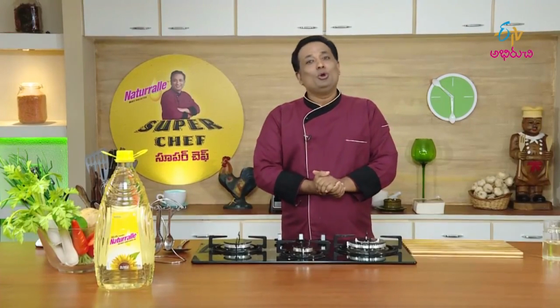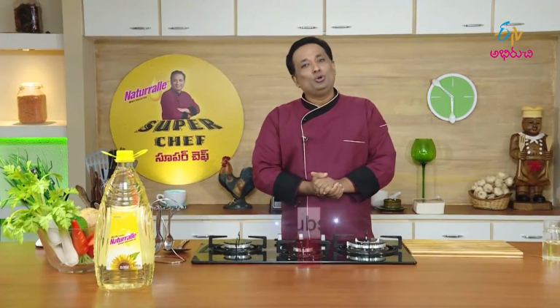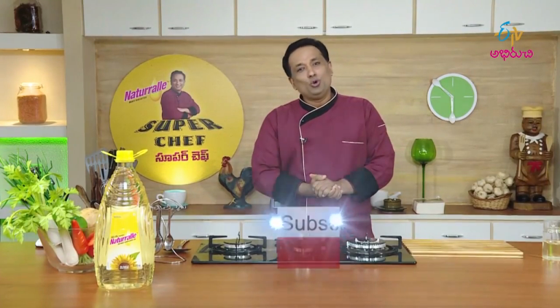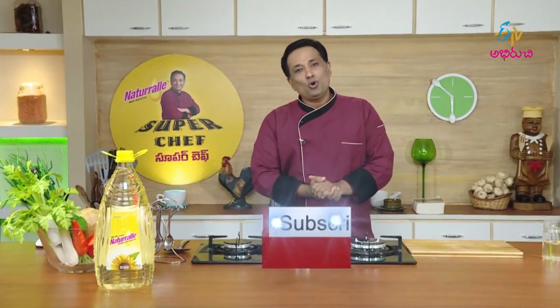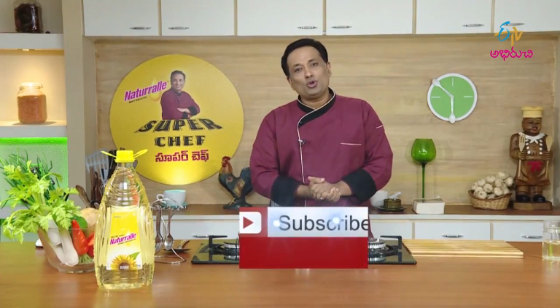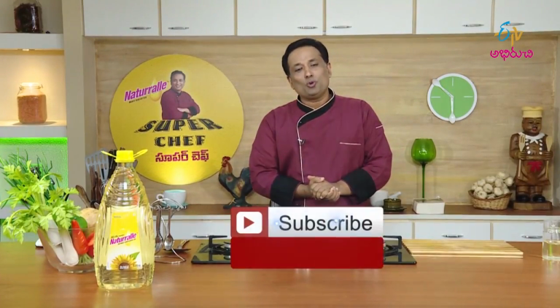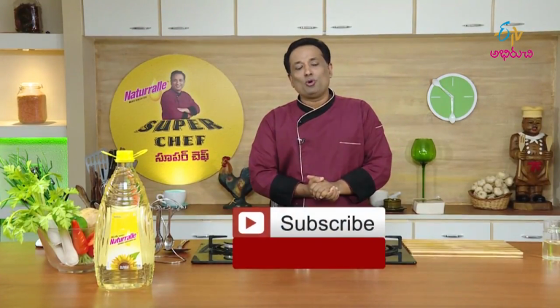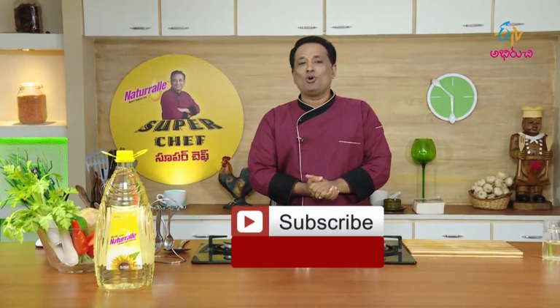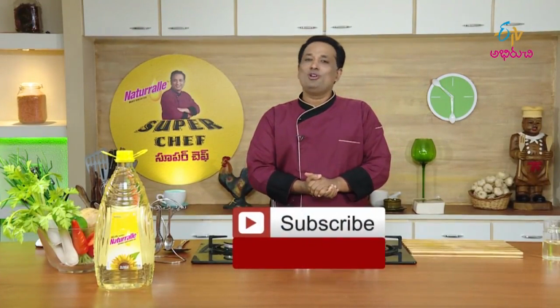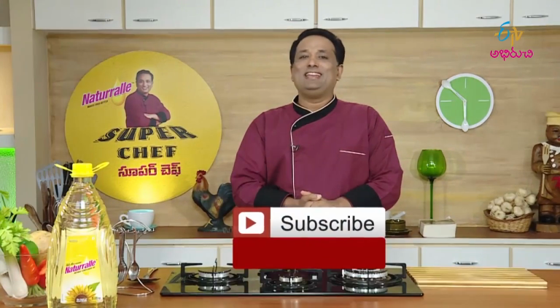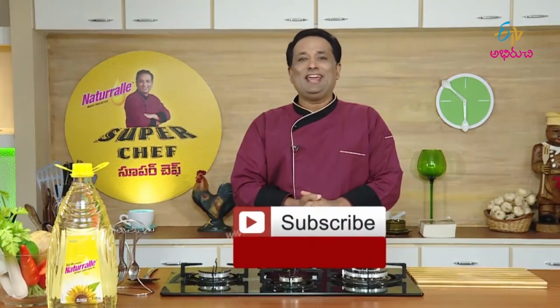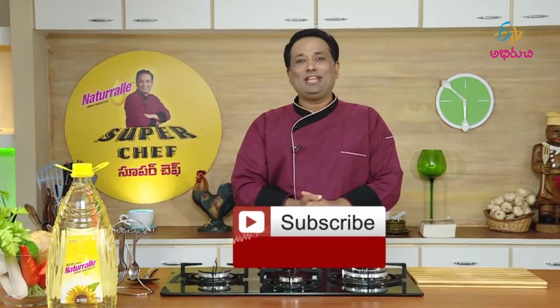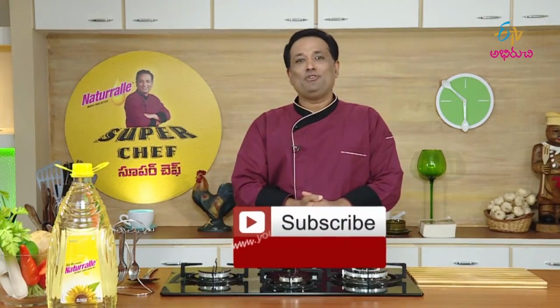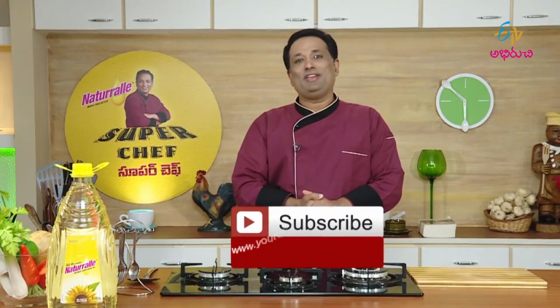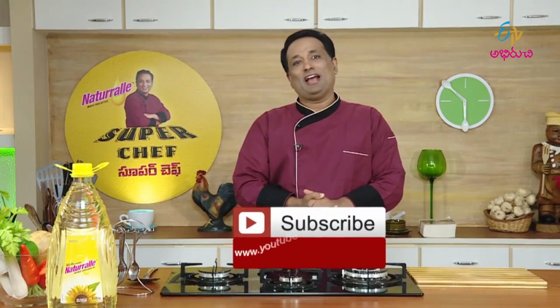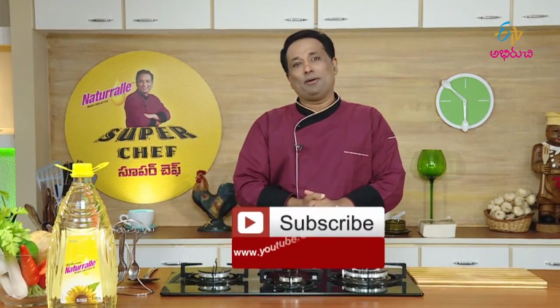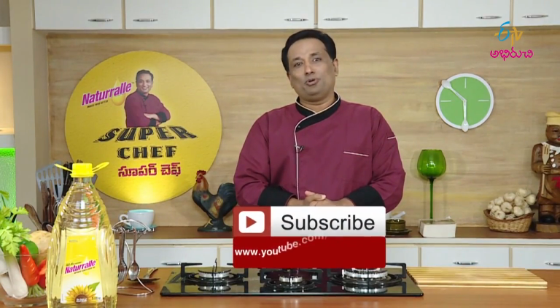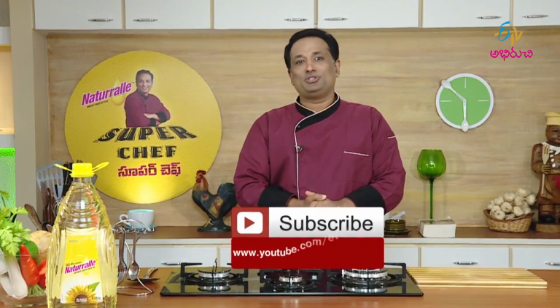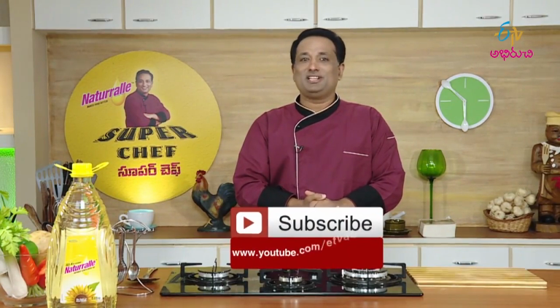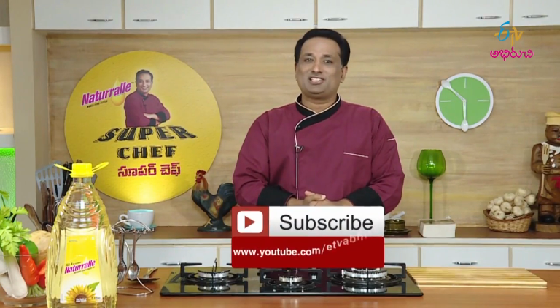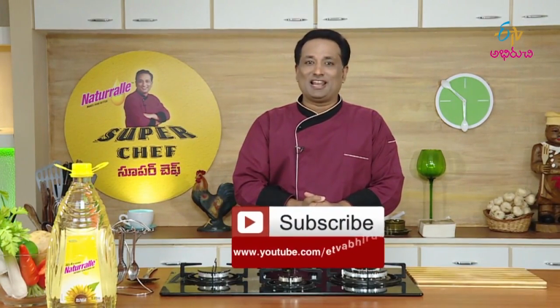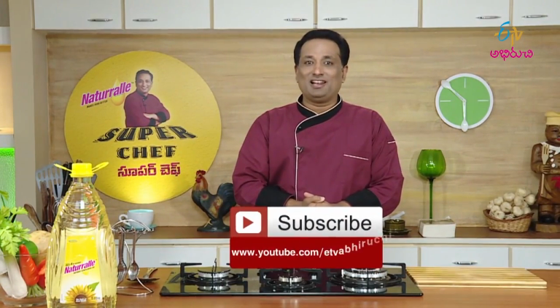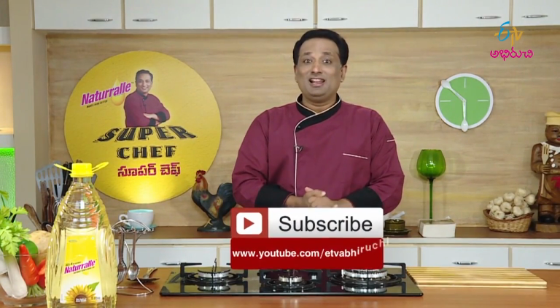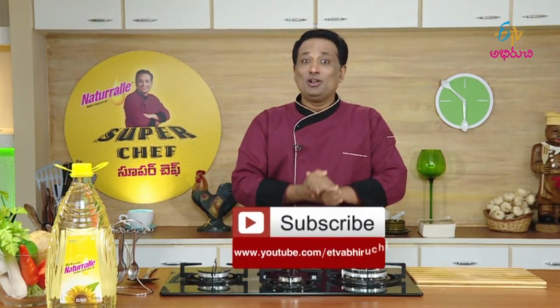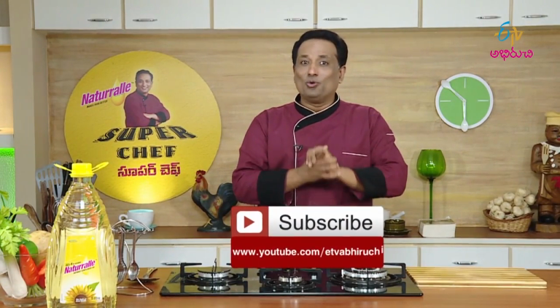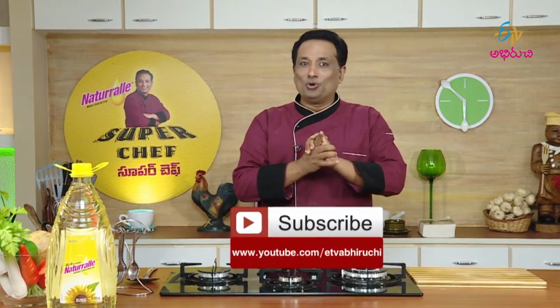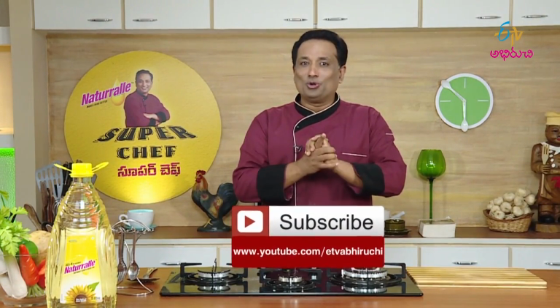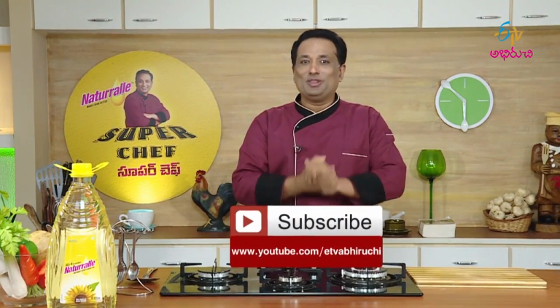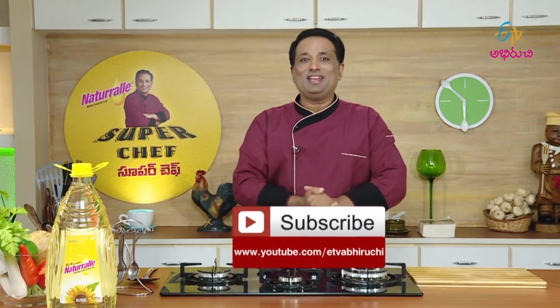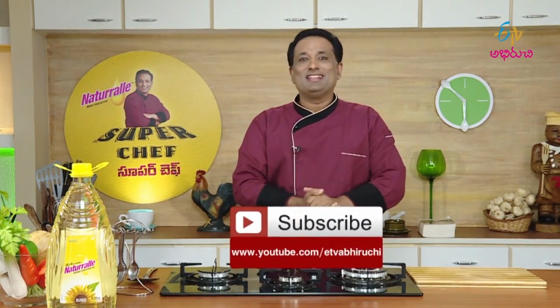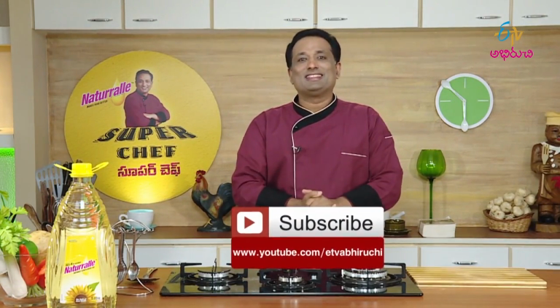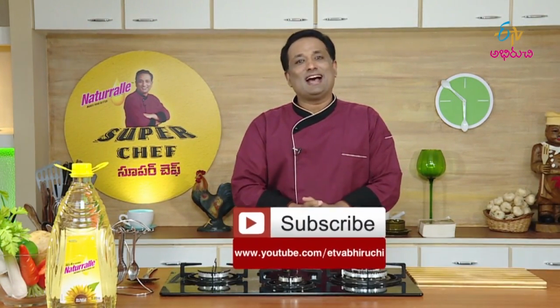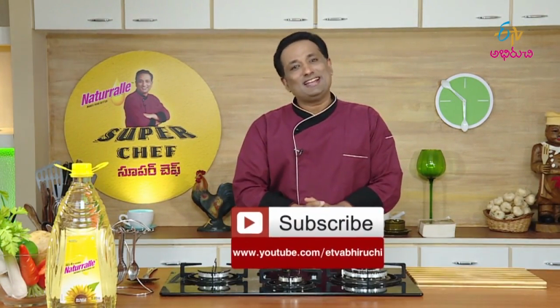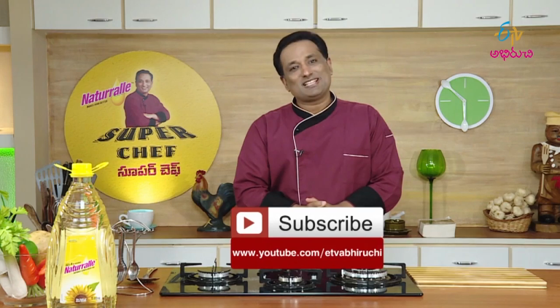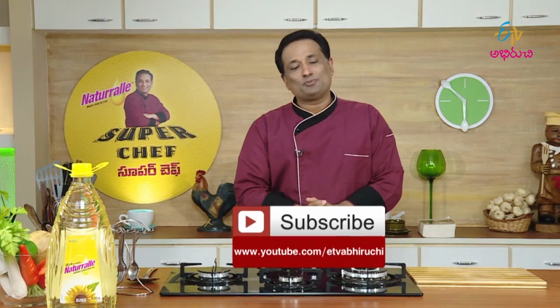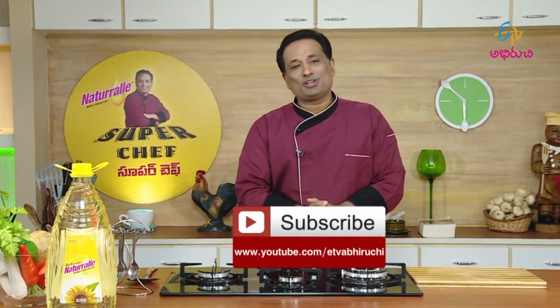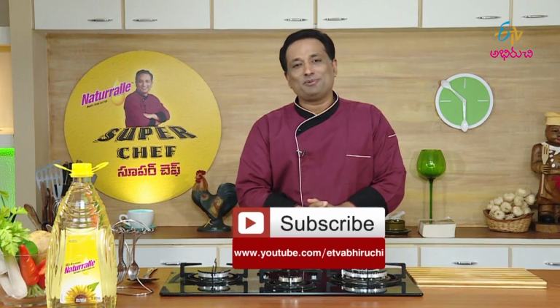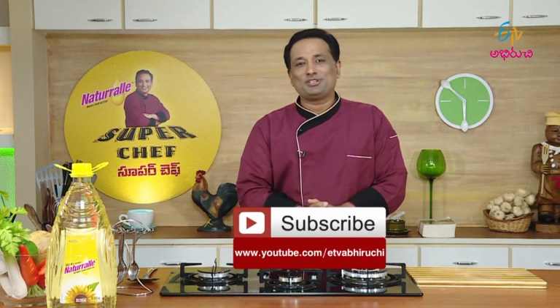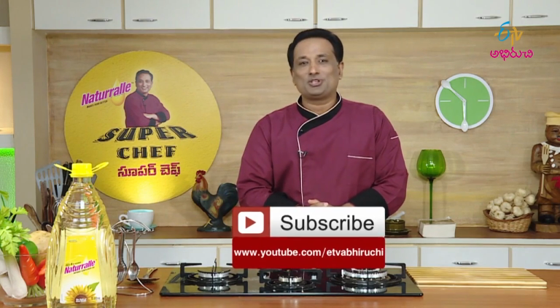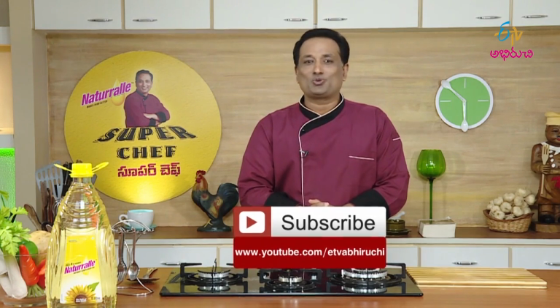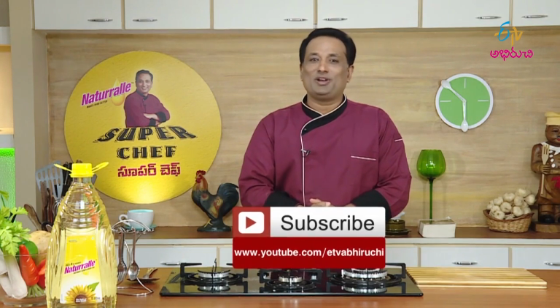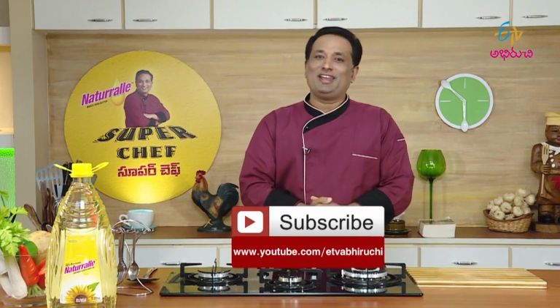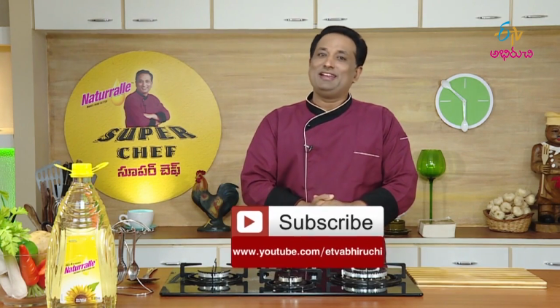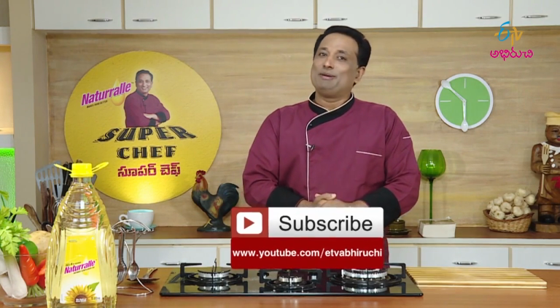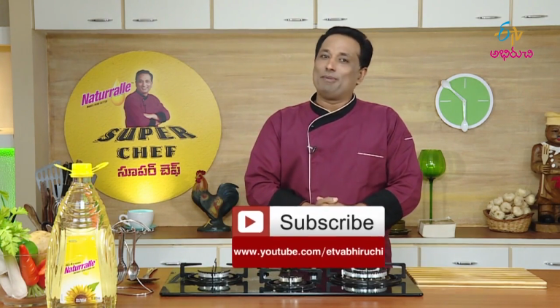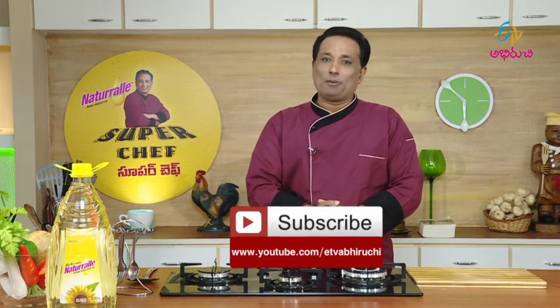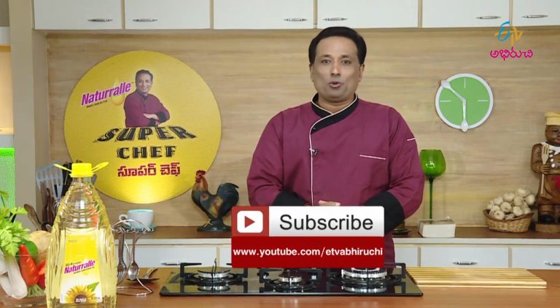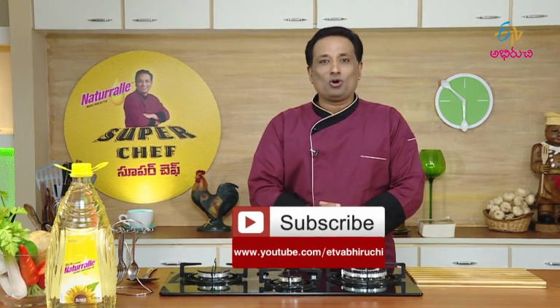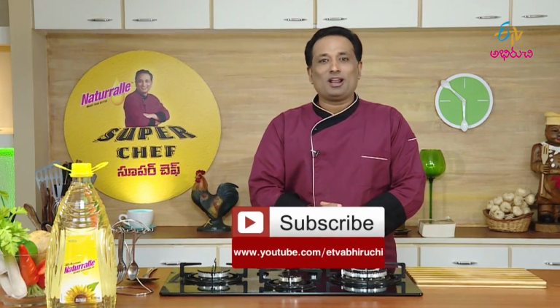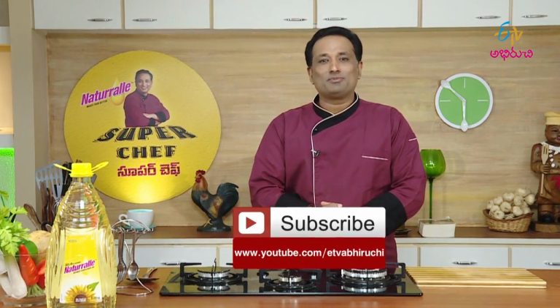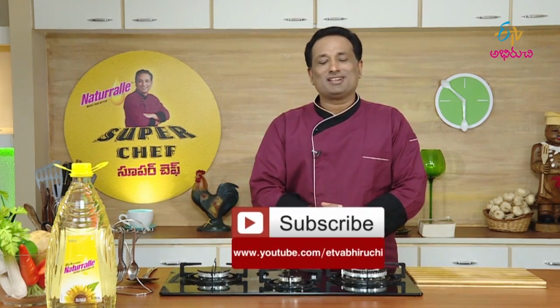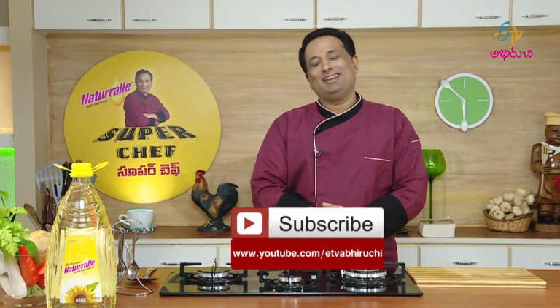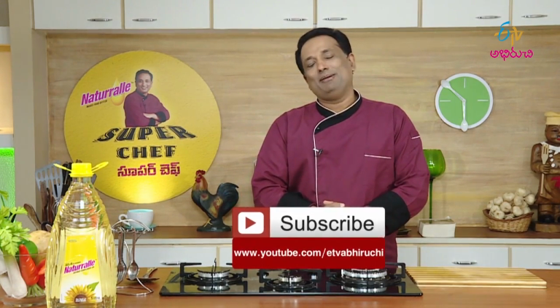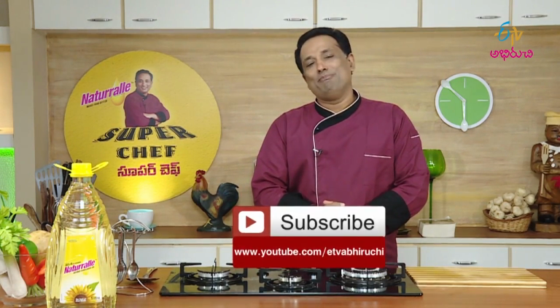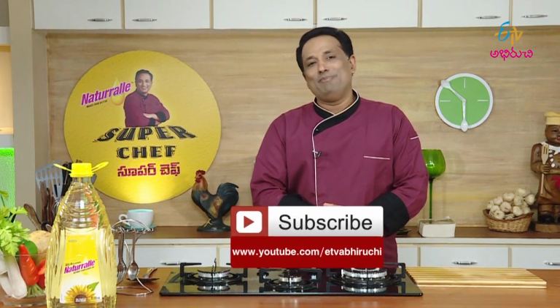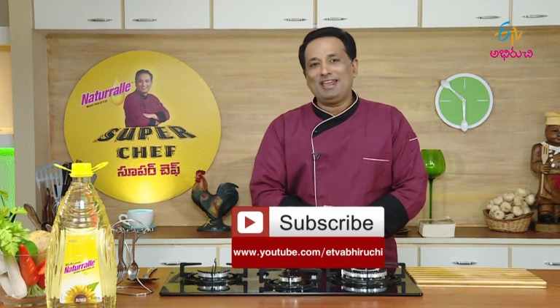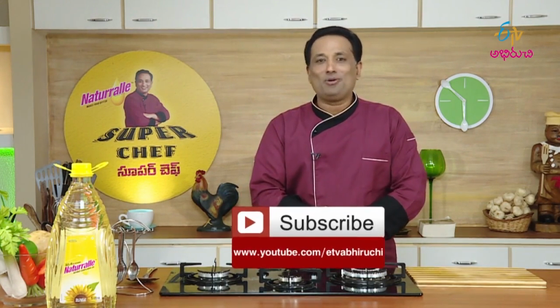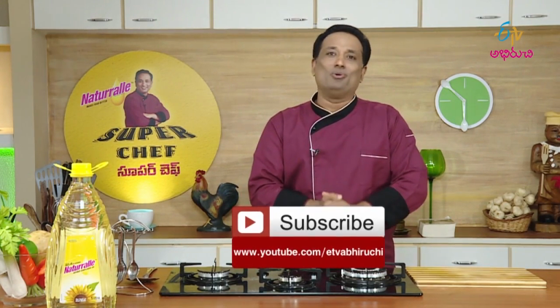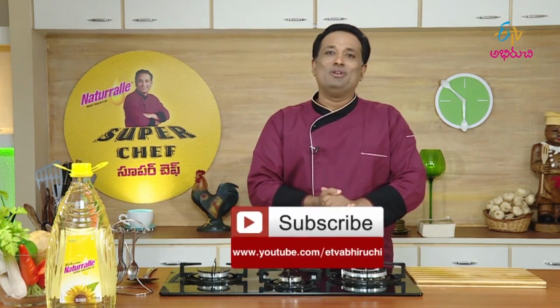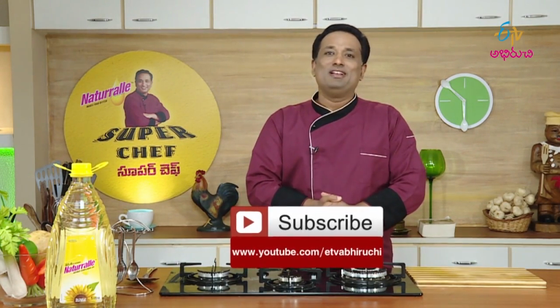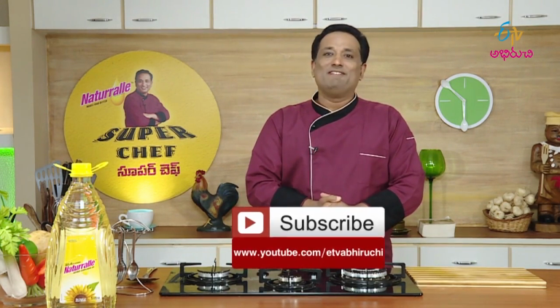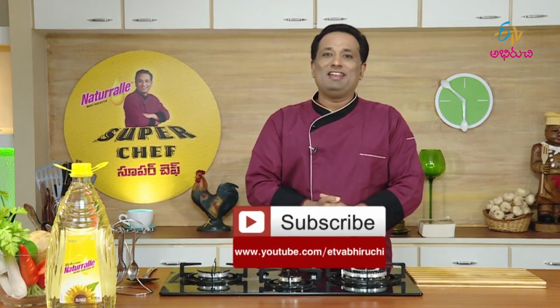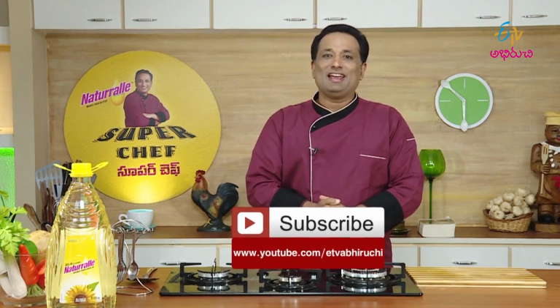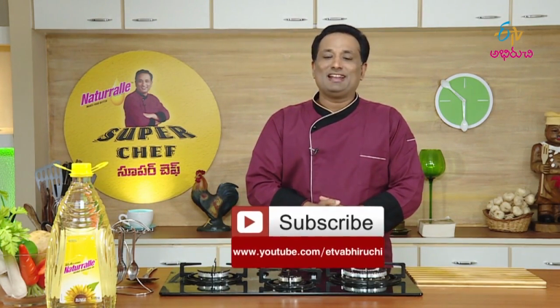YouTube is on the ETV Abiruchi channel. Subscribe to our program — you can enjoy it in the time of V-Line.